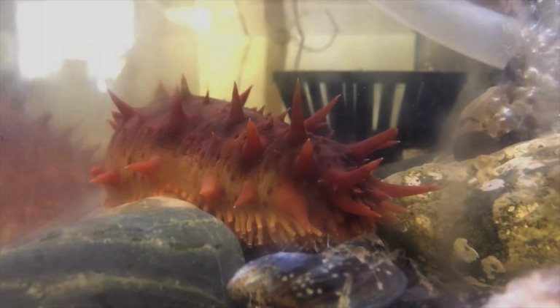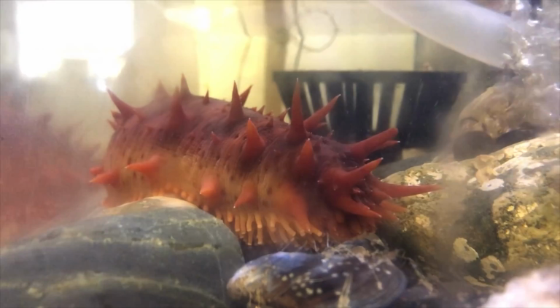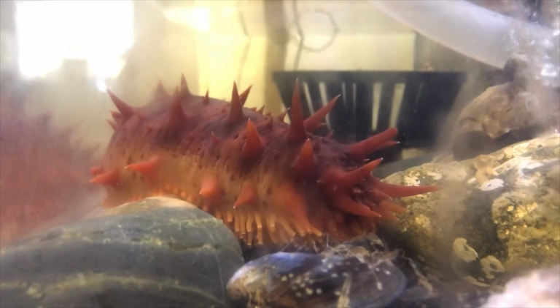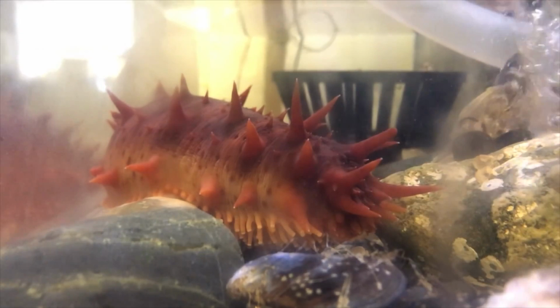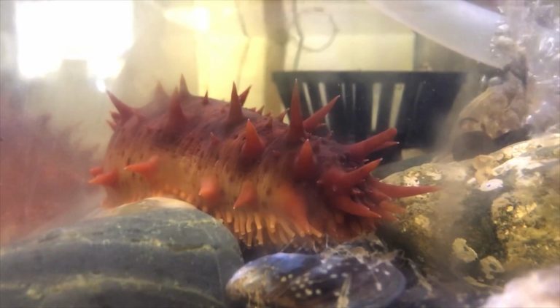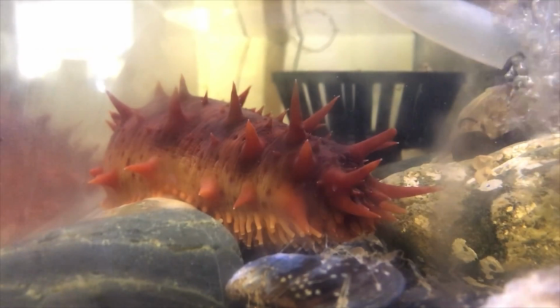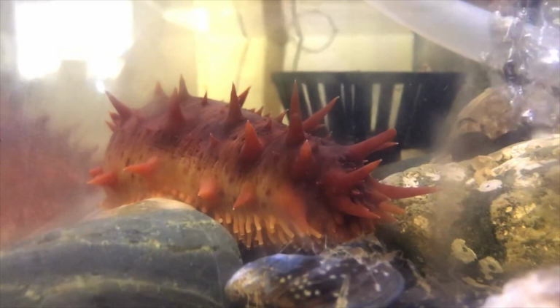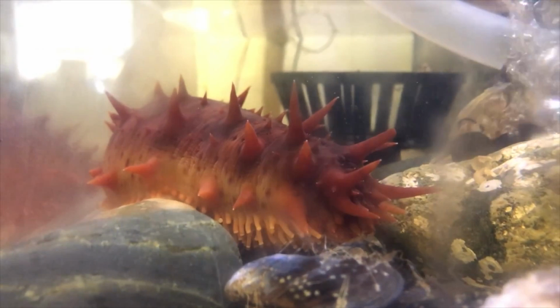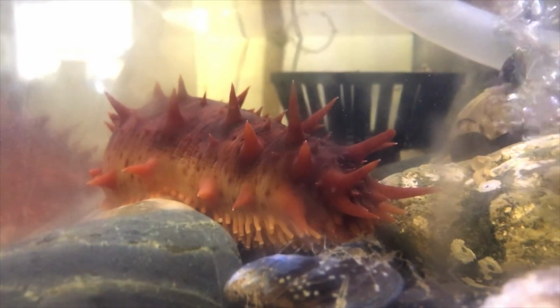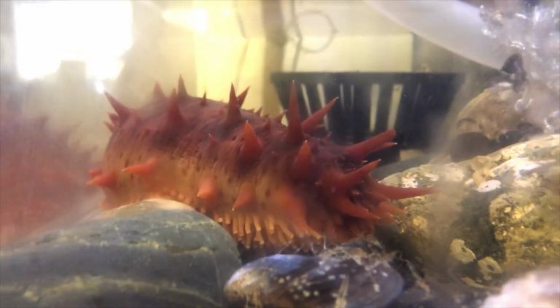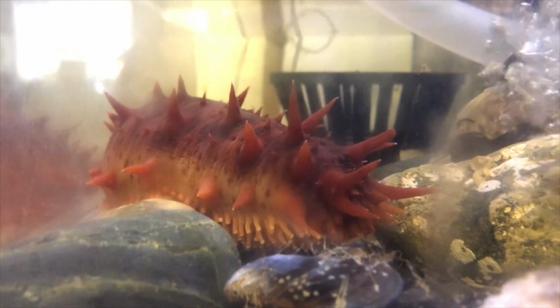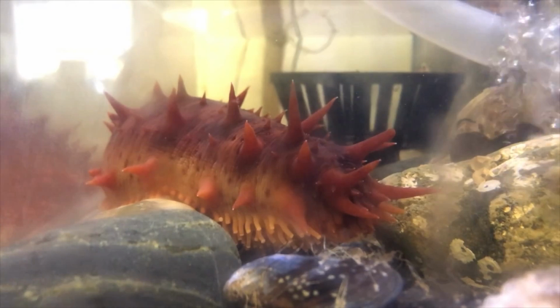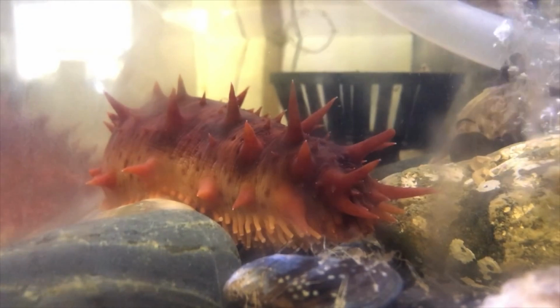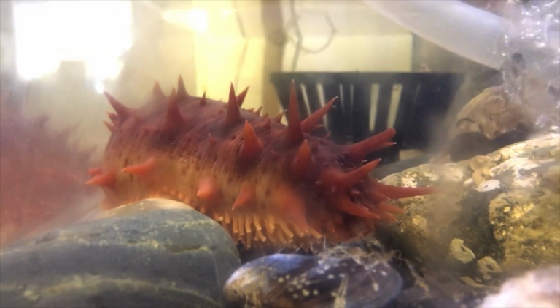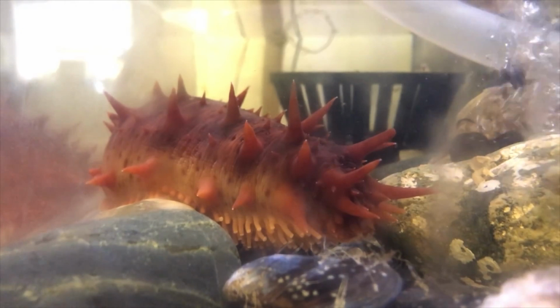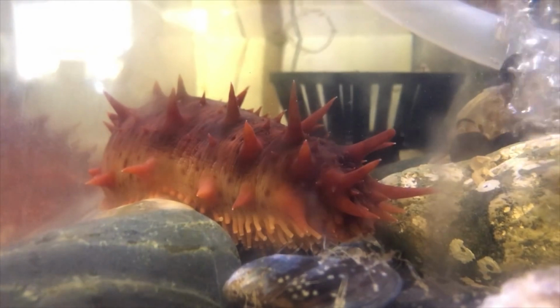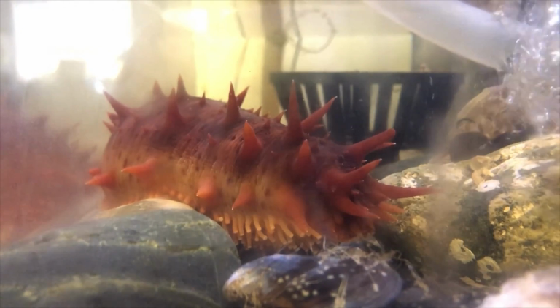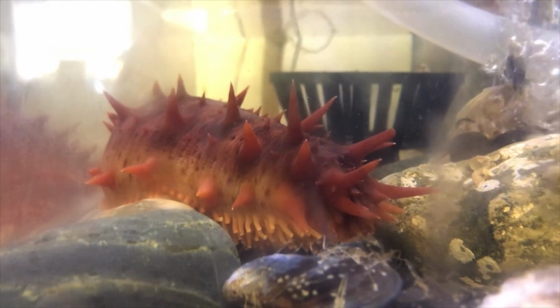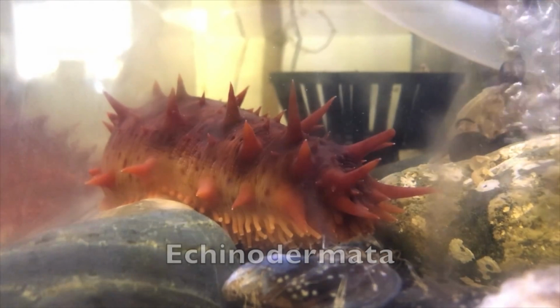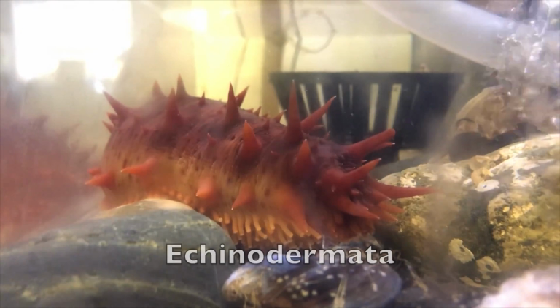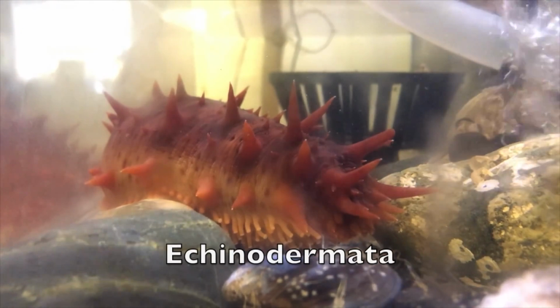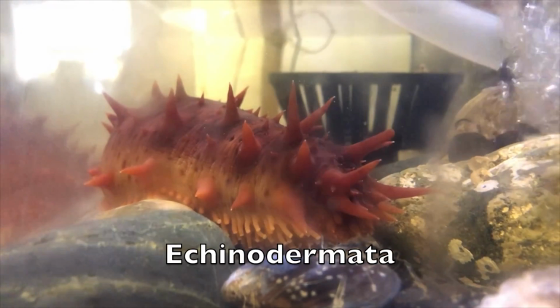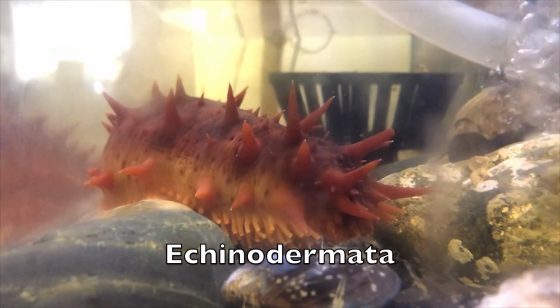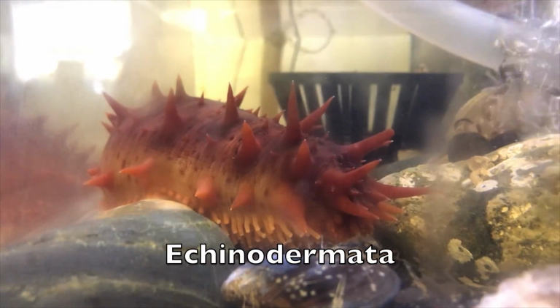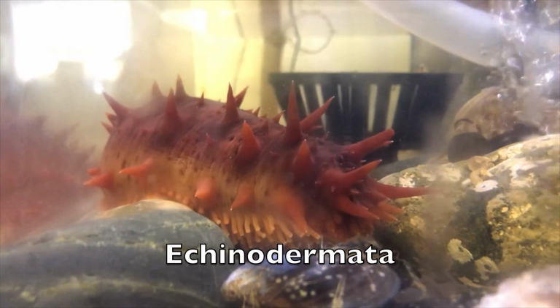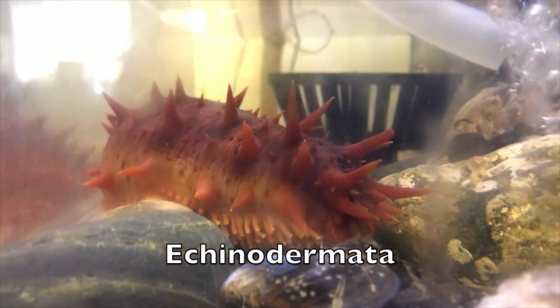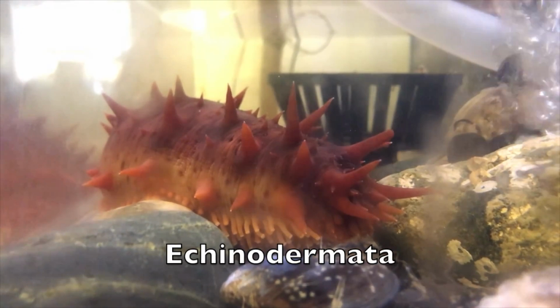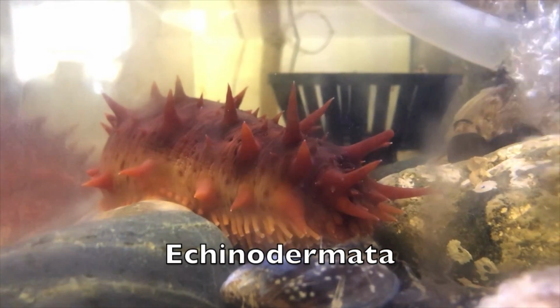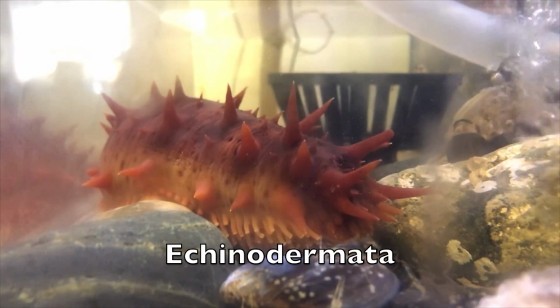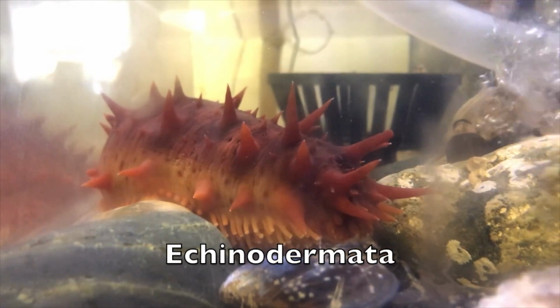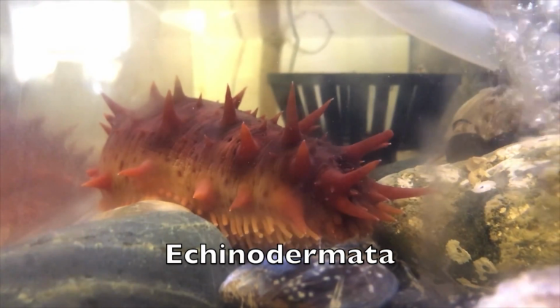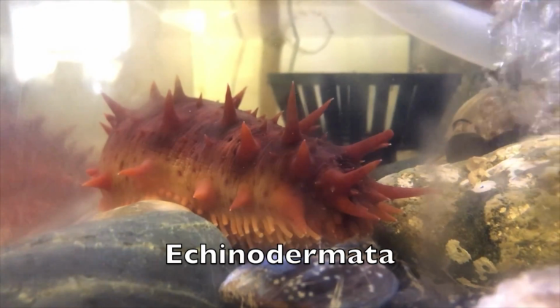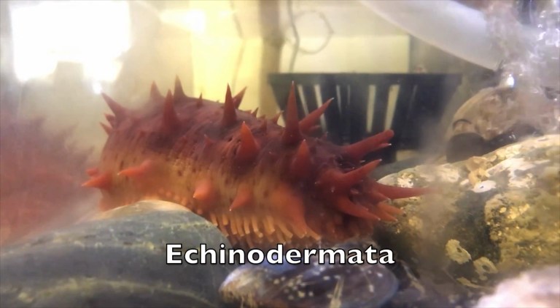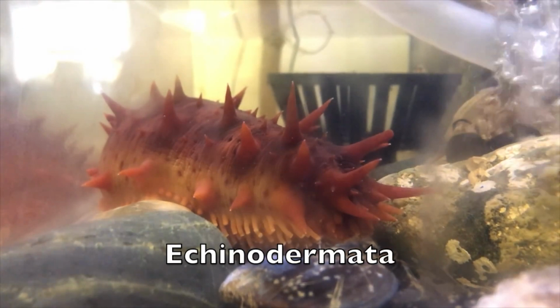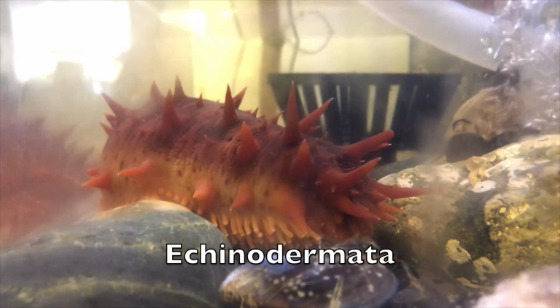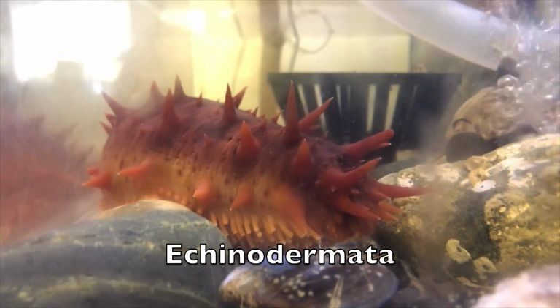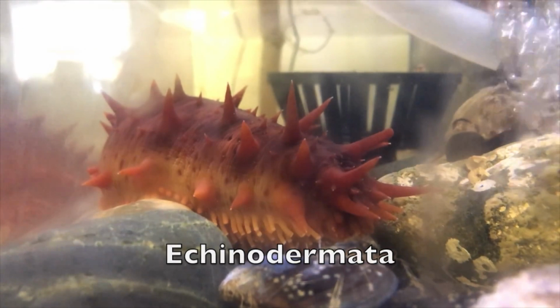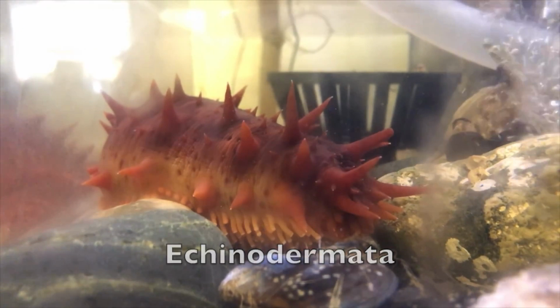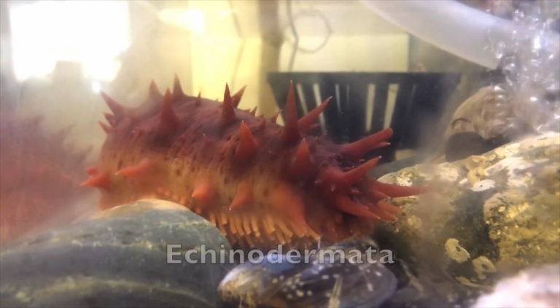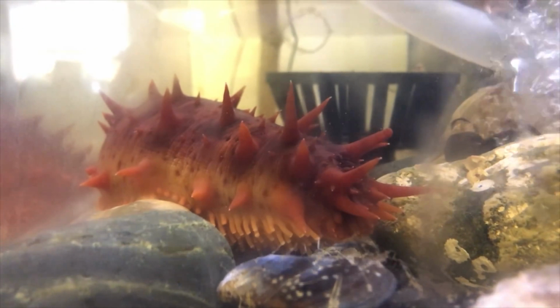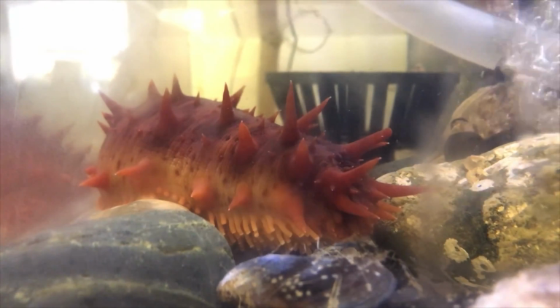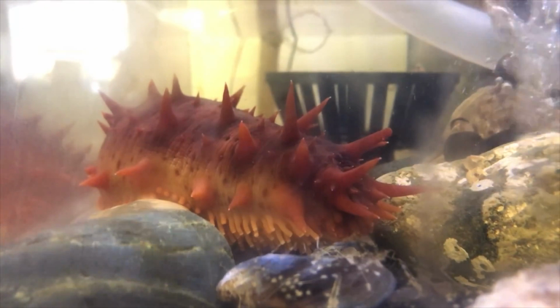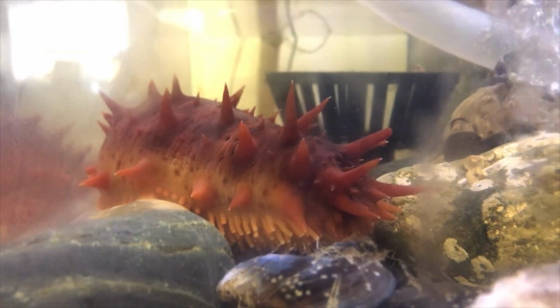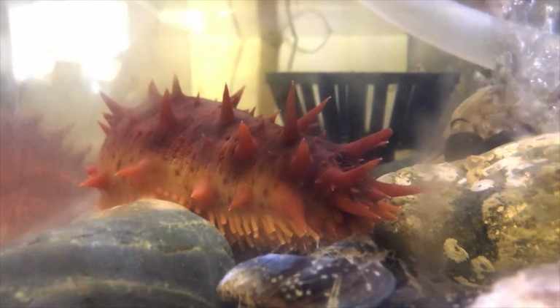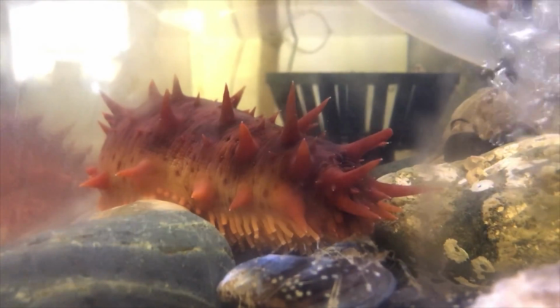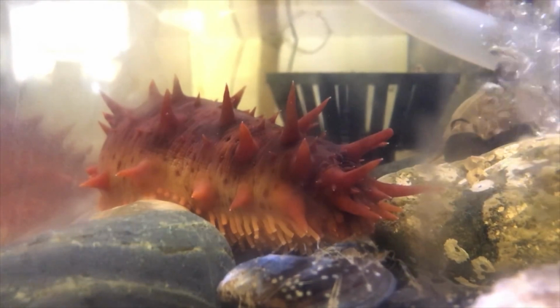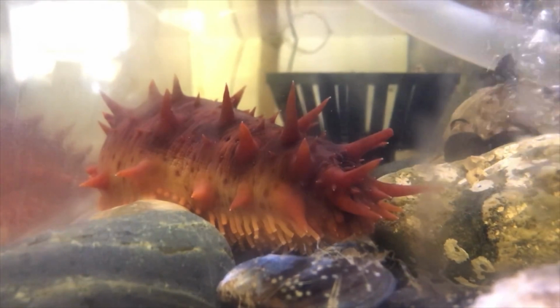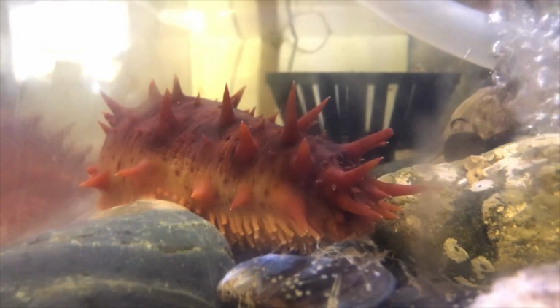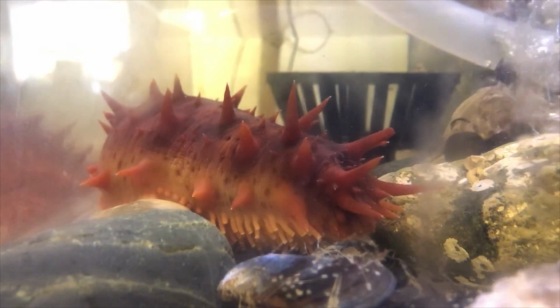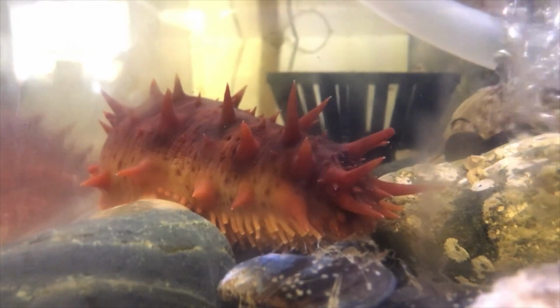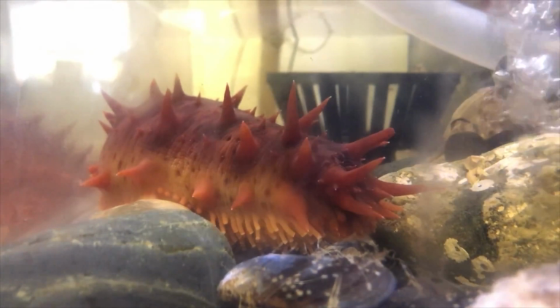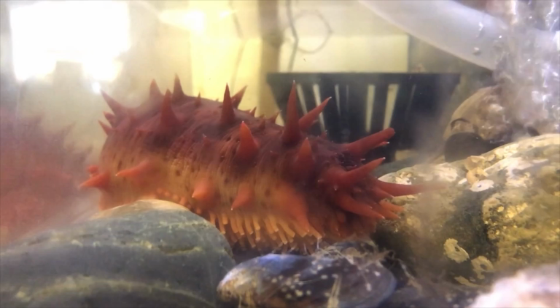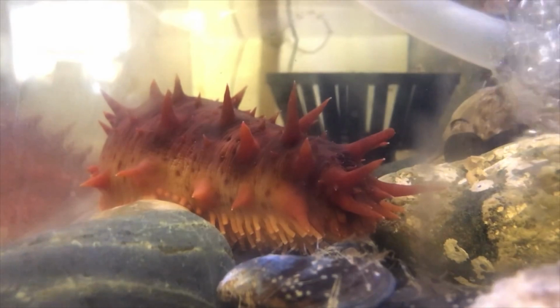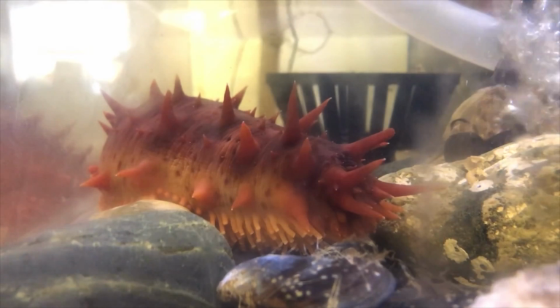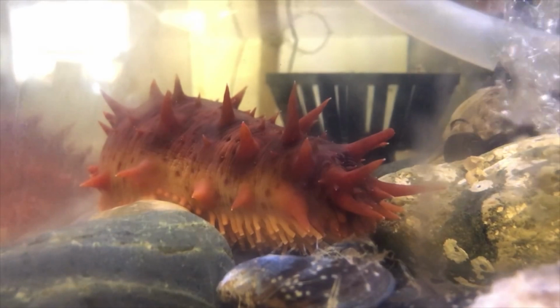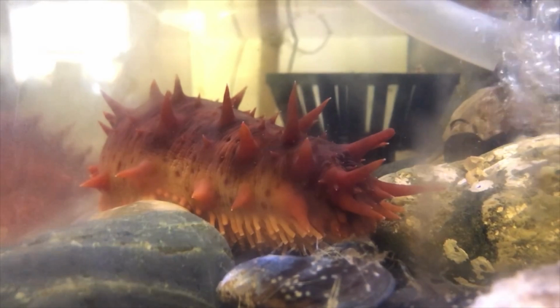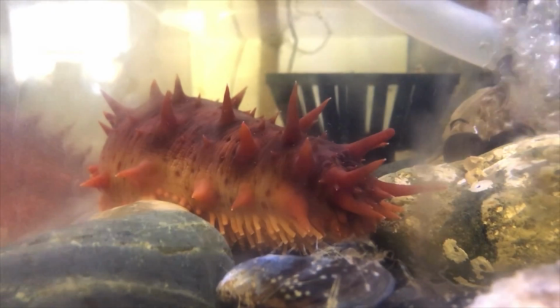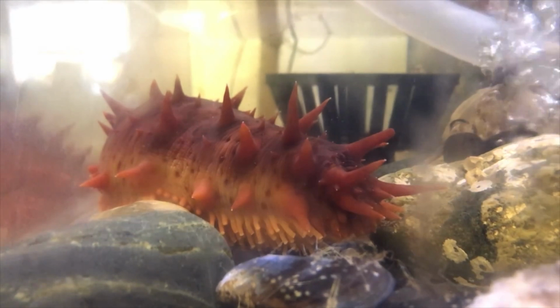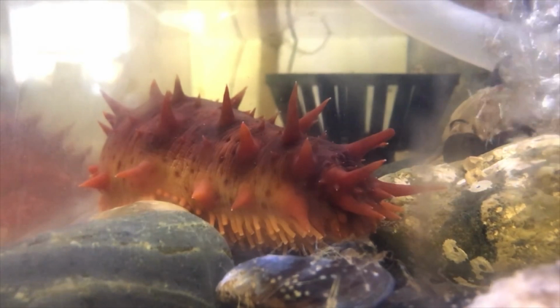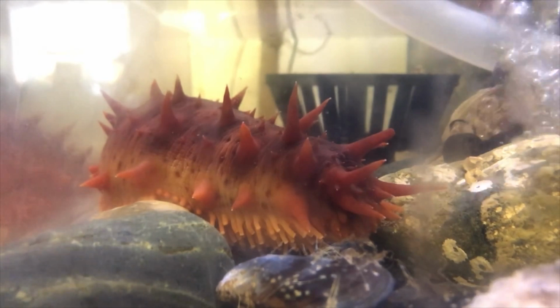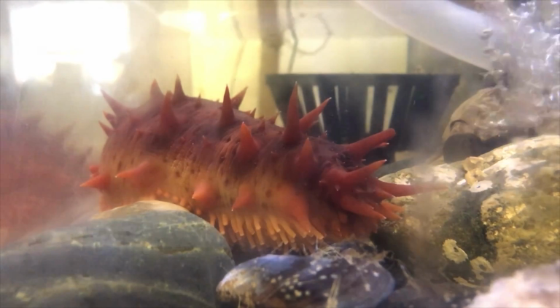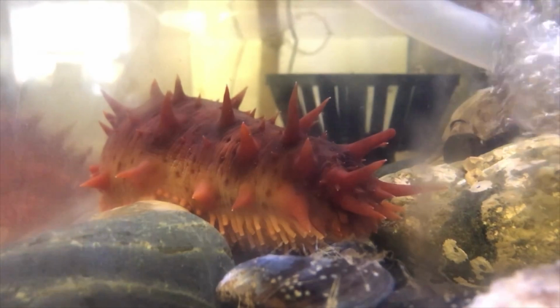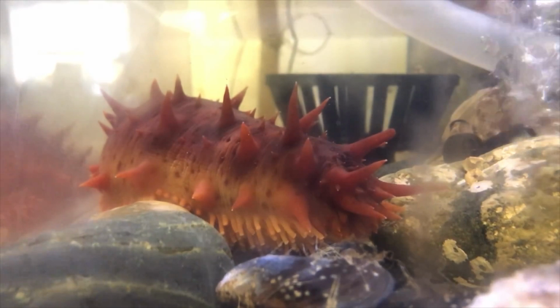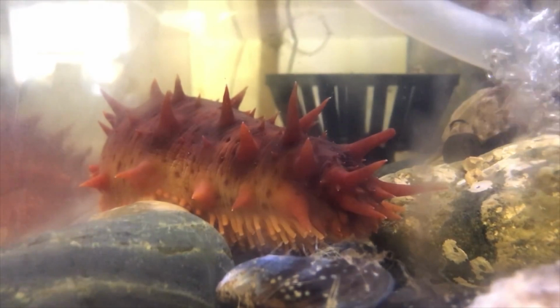Sea cucumbers are in the phylum Echinodermata, along with sea urchins and sea stars. The word echinoderm means spiny skin.